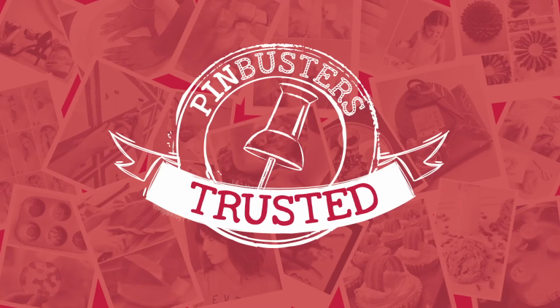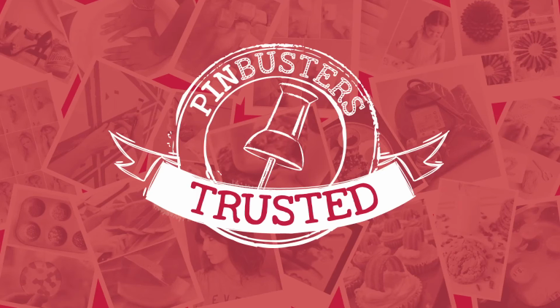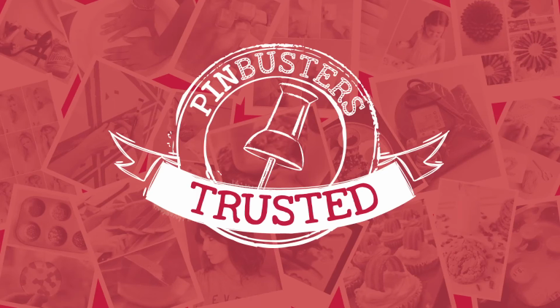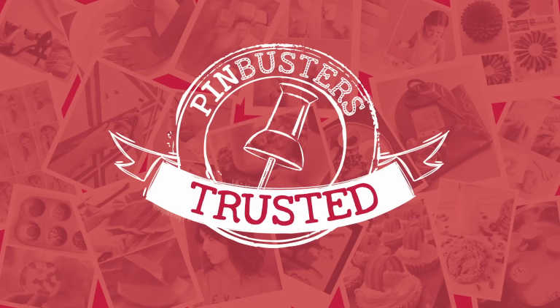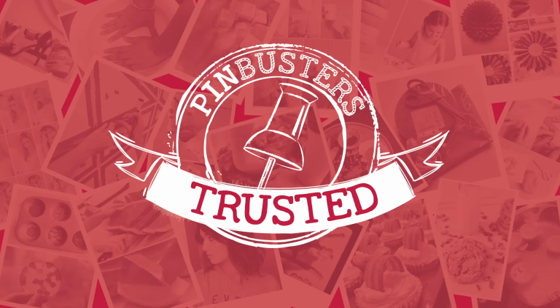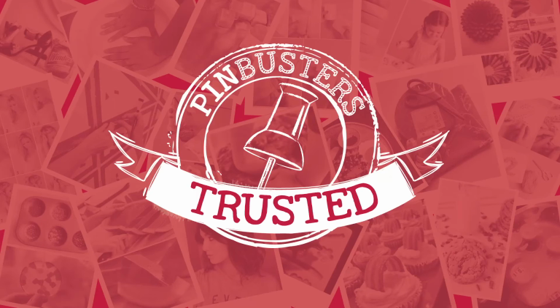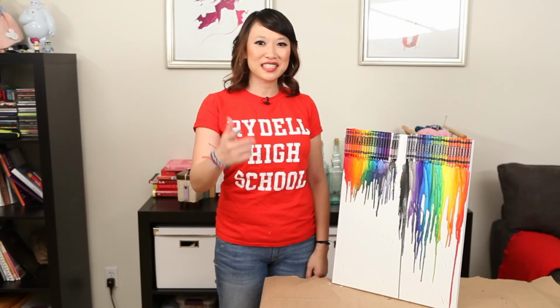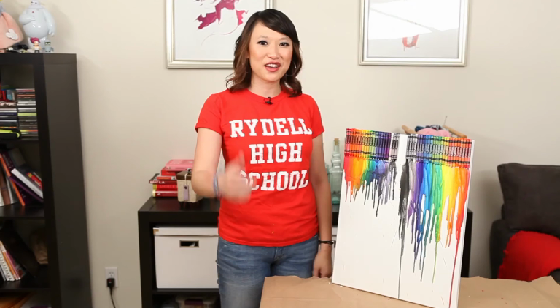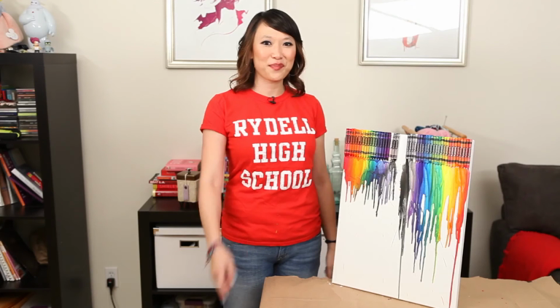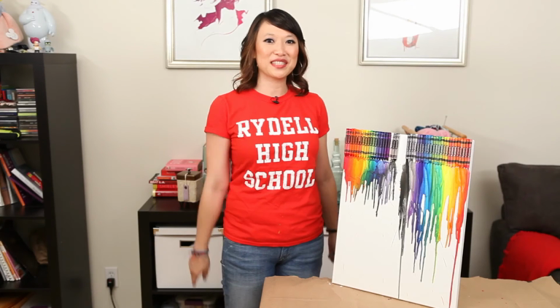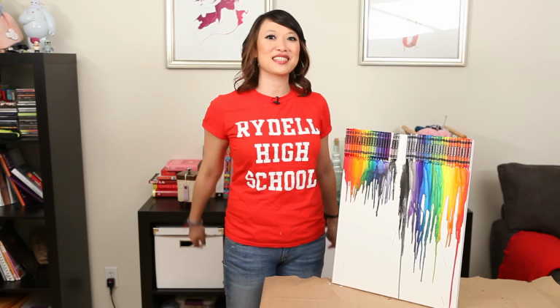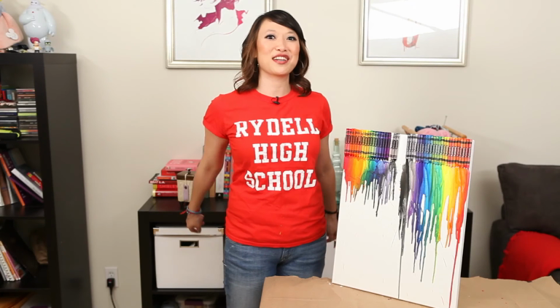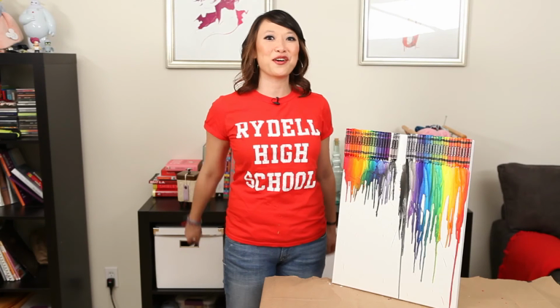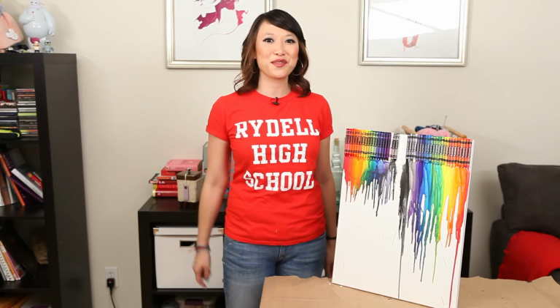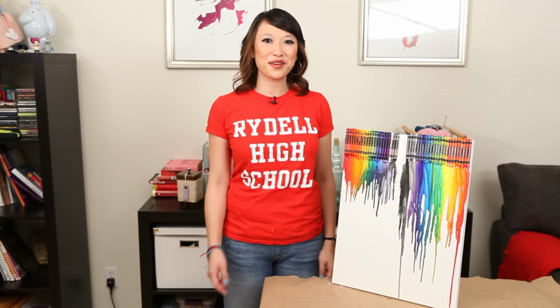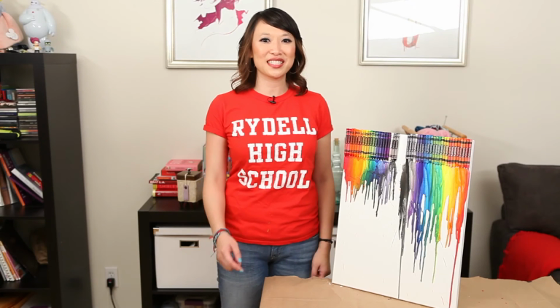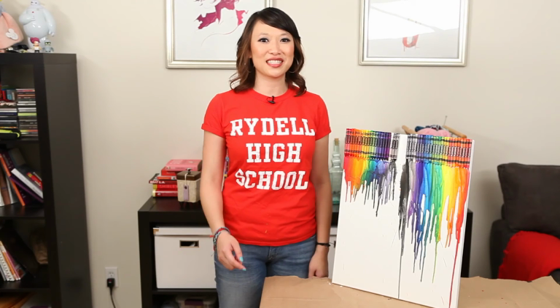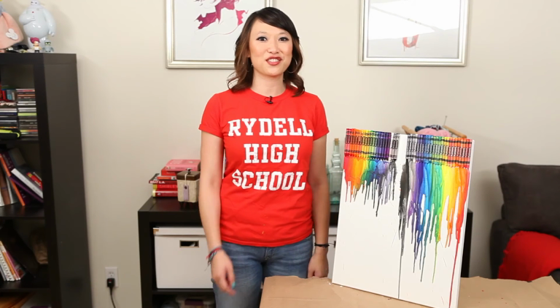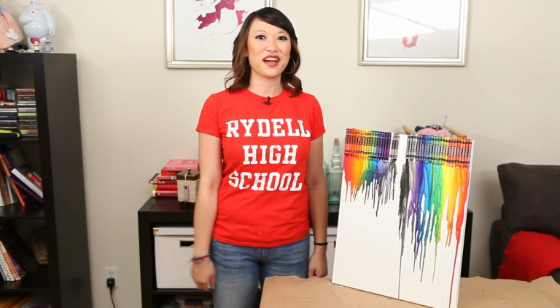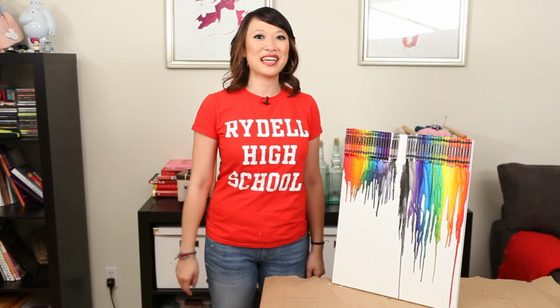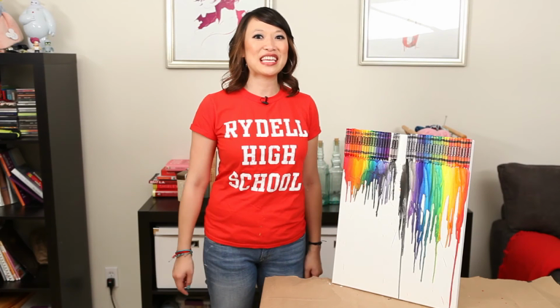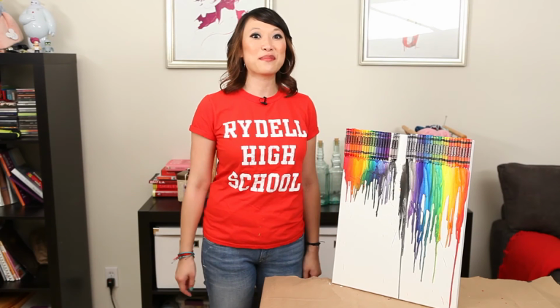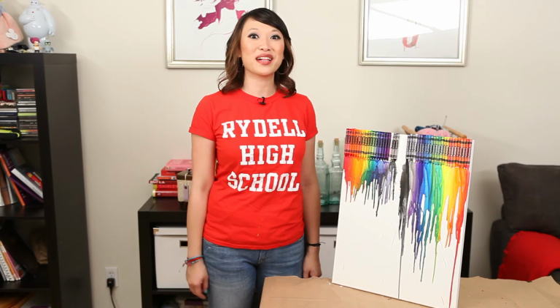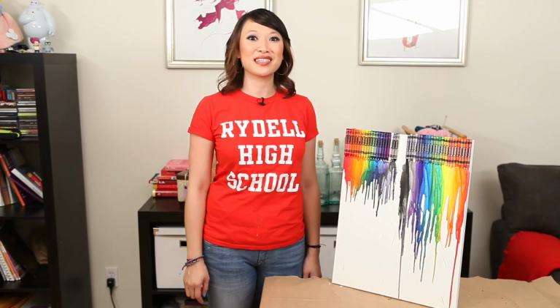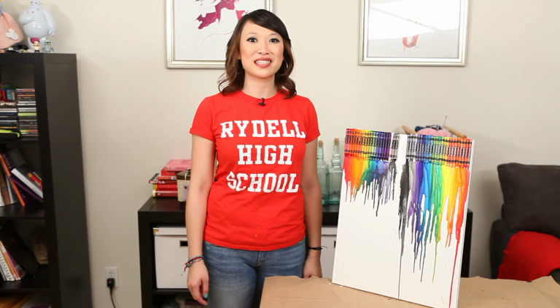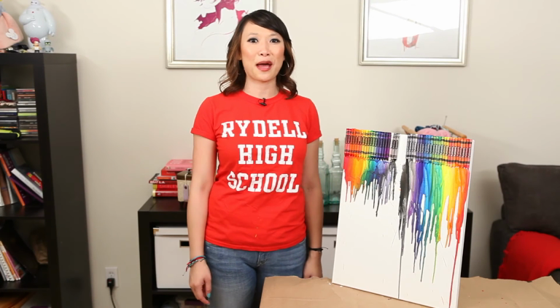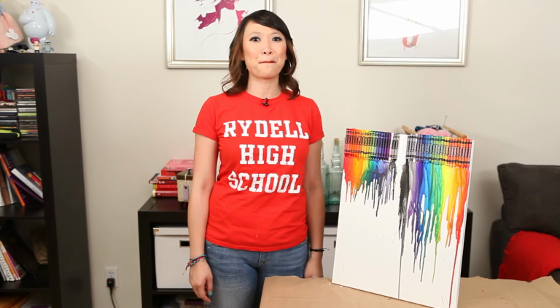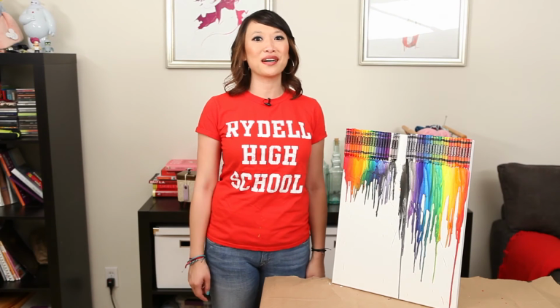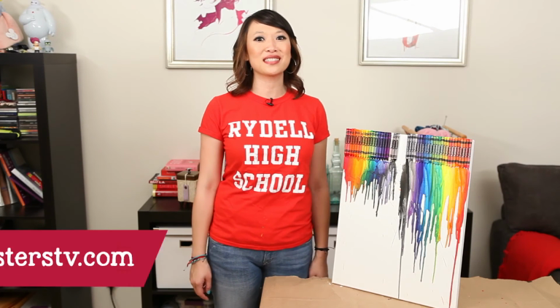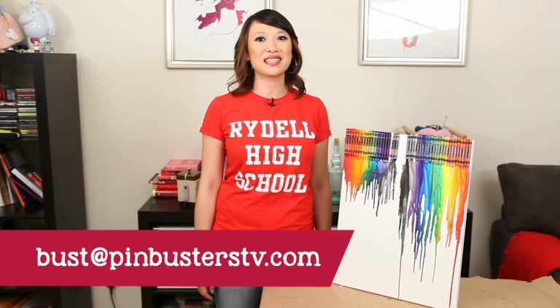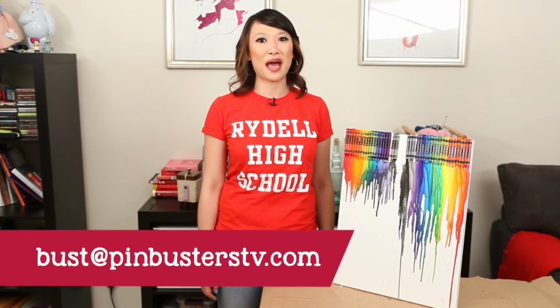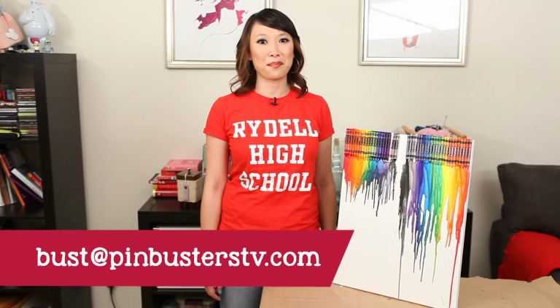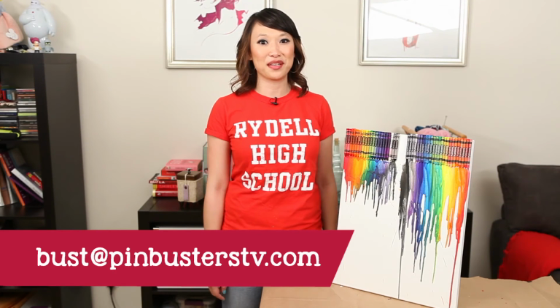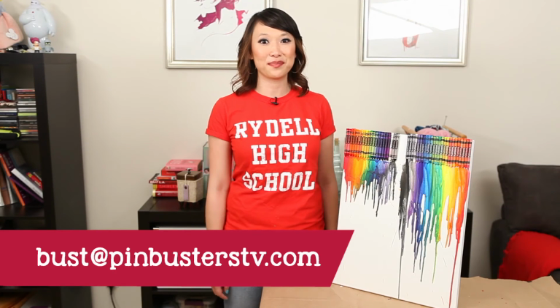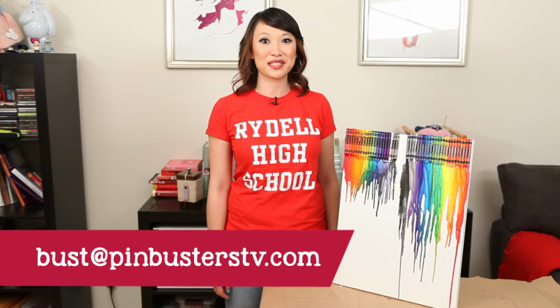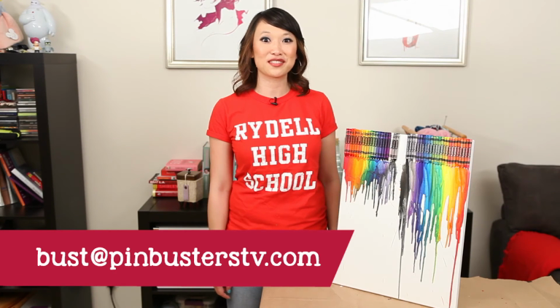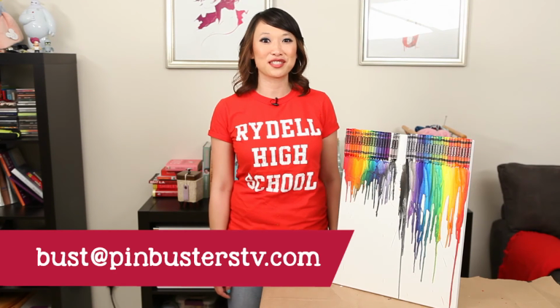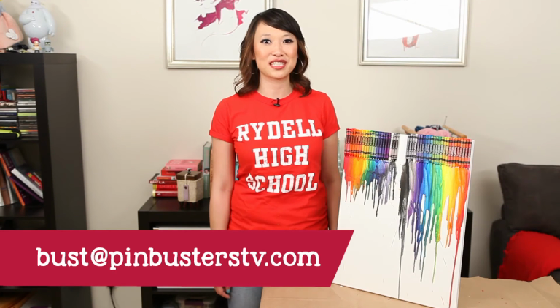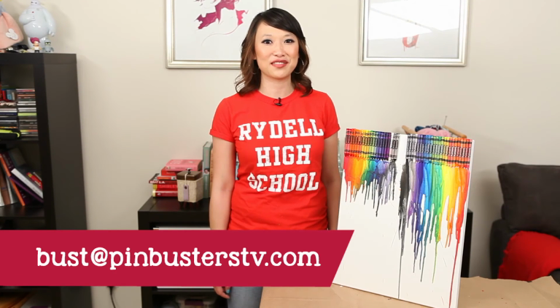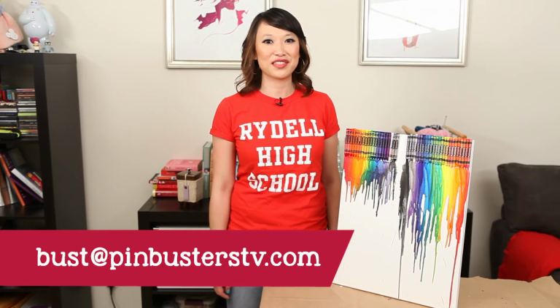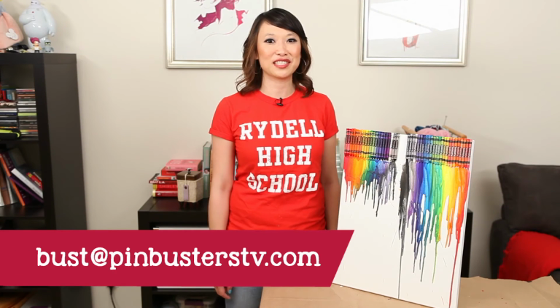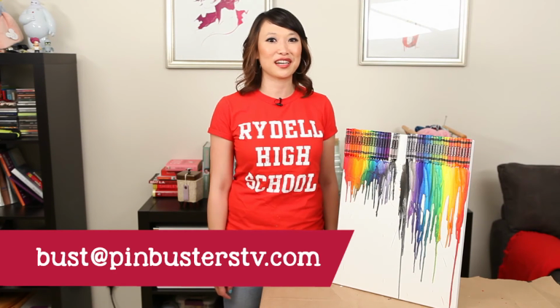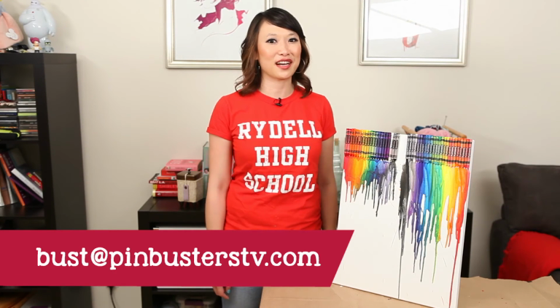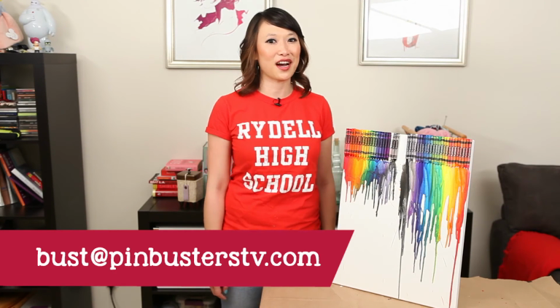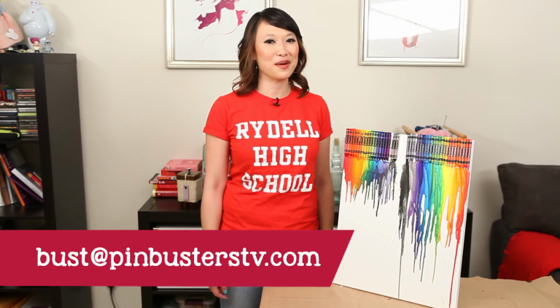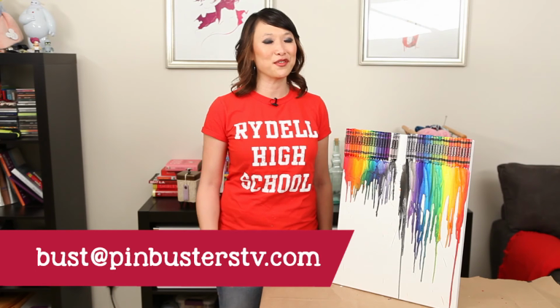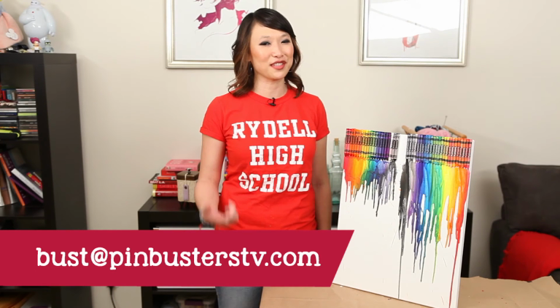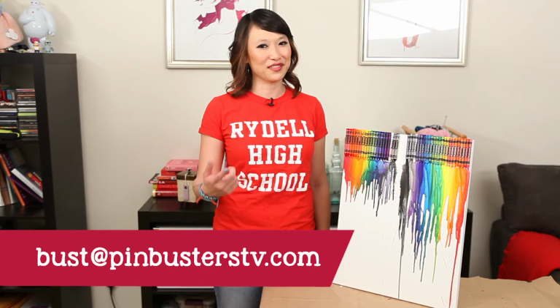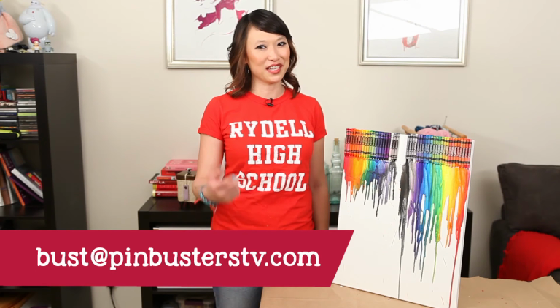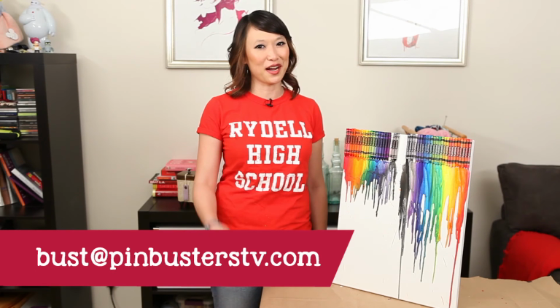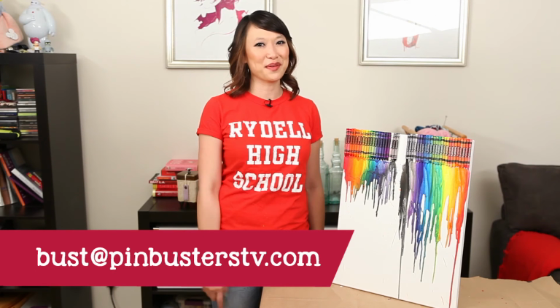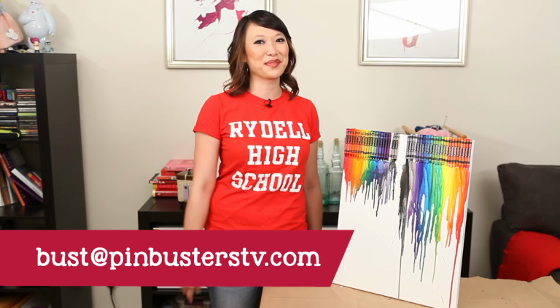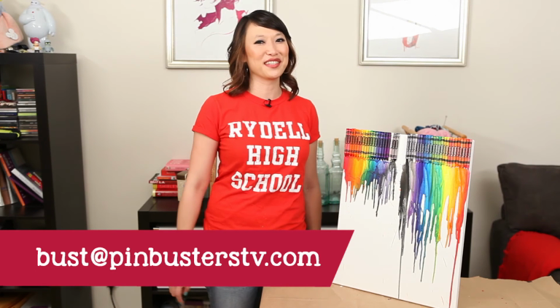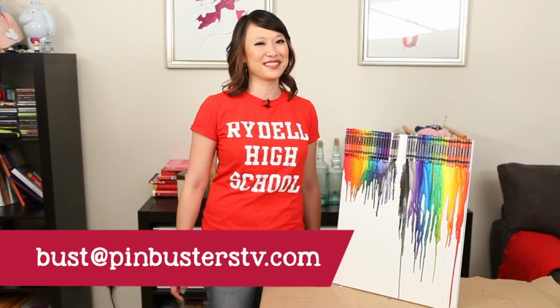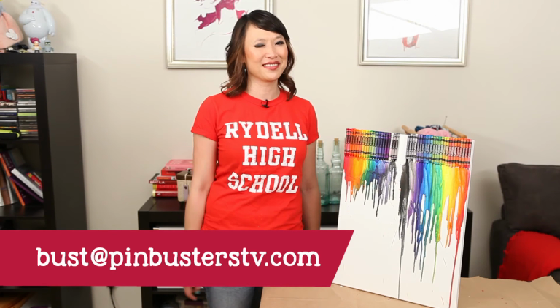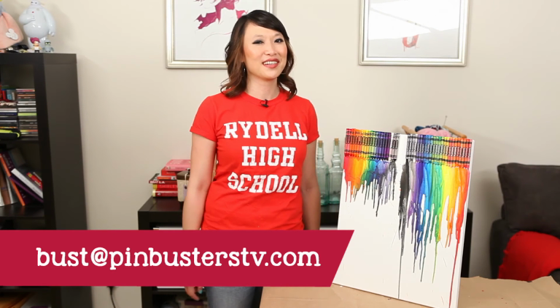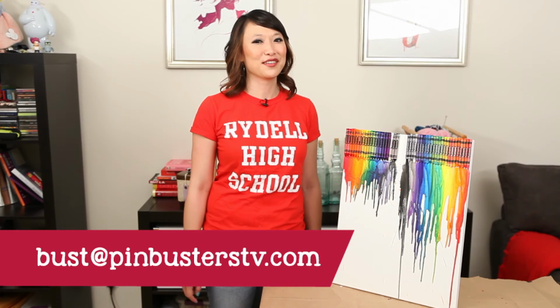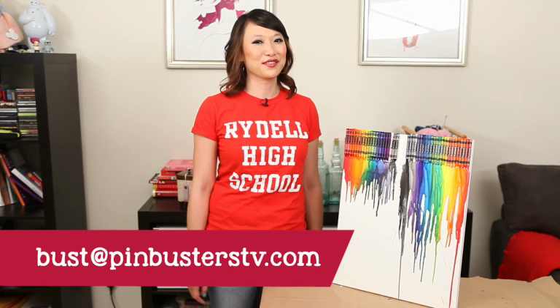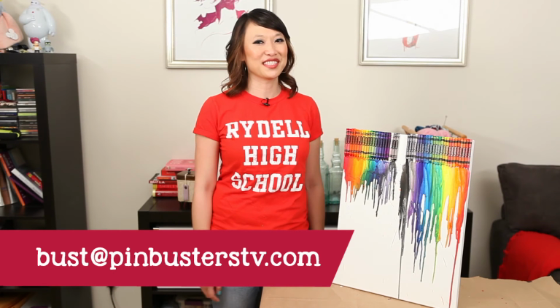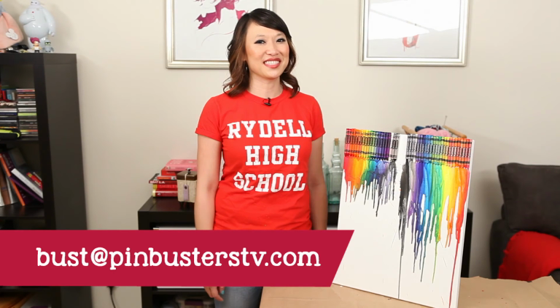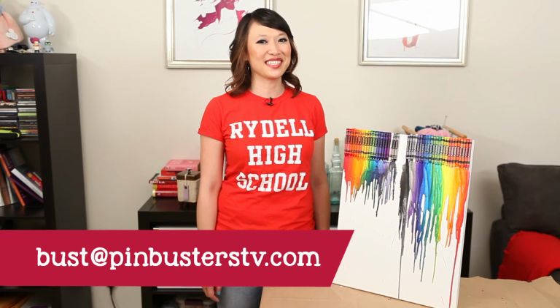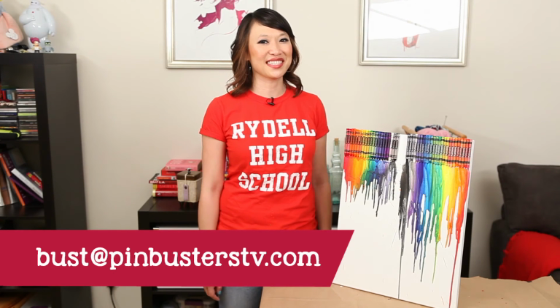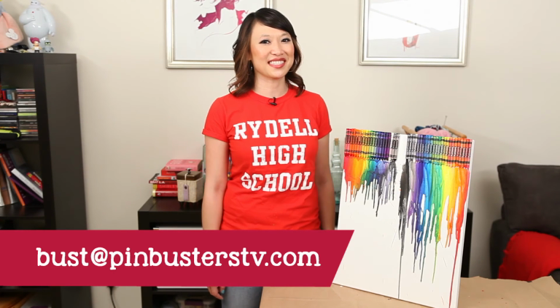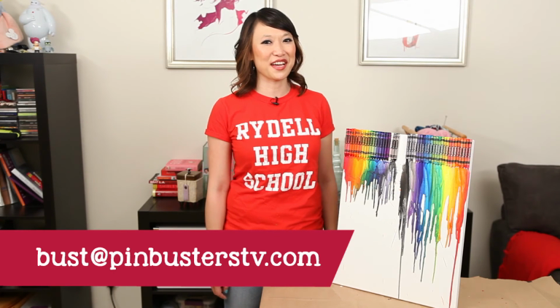If you guys have pins at home you want us to try, email us at bust@pinbusterstv.com or leave a comment below. We'll see you next time.